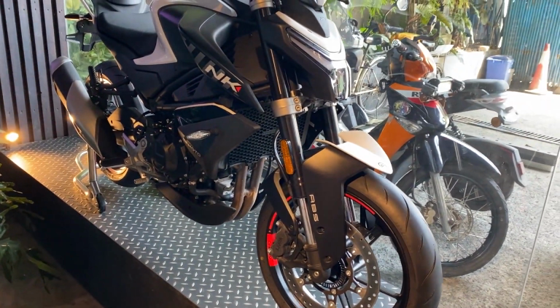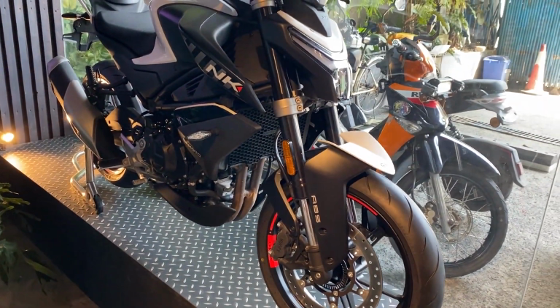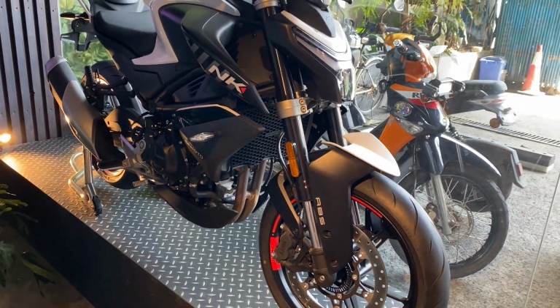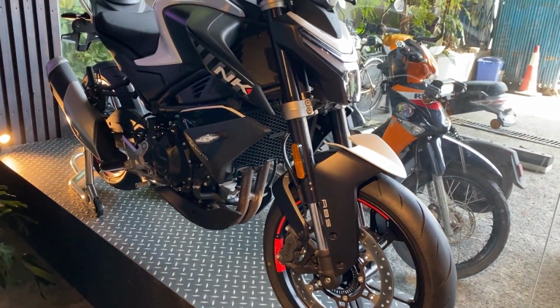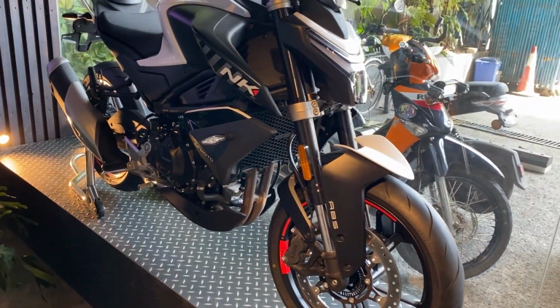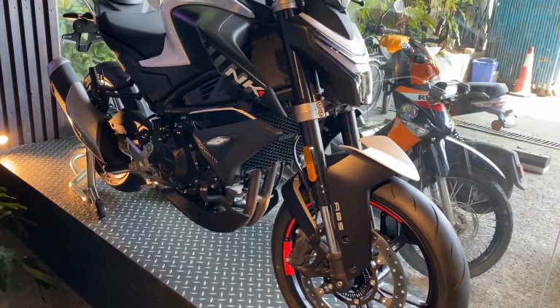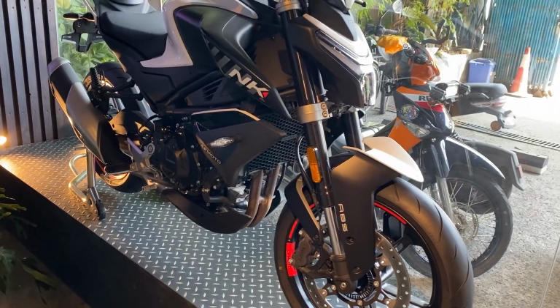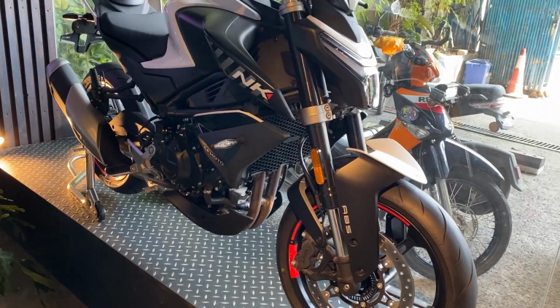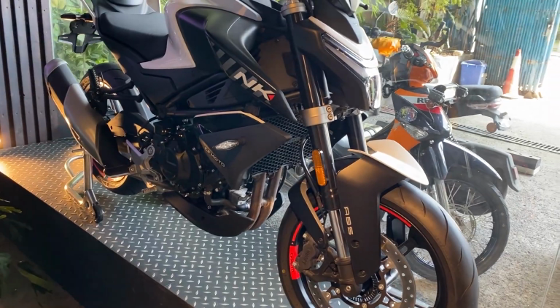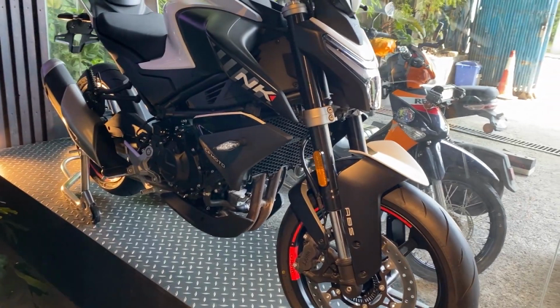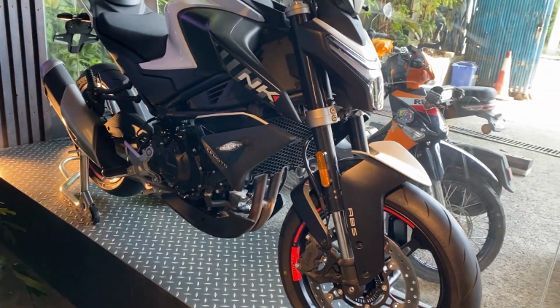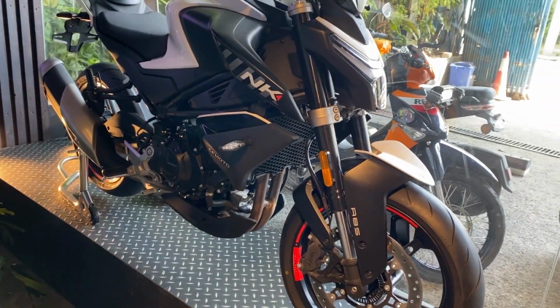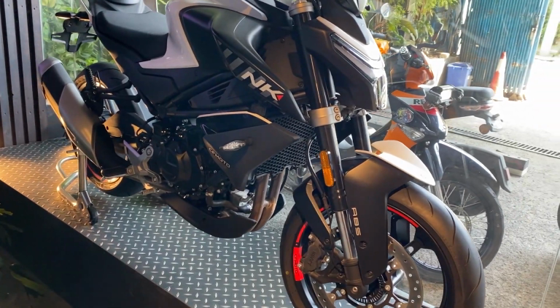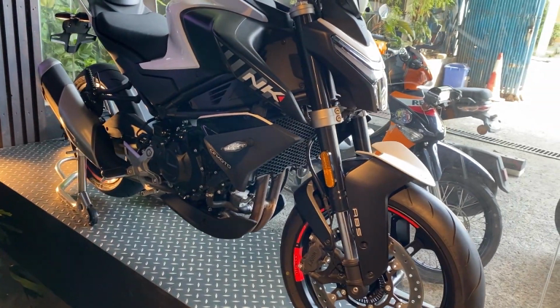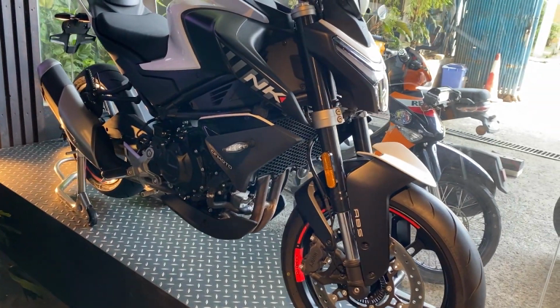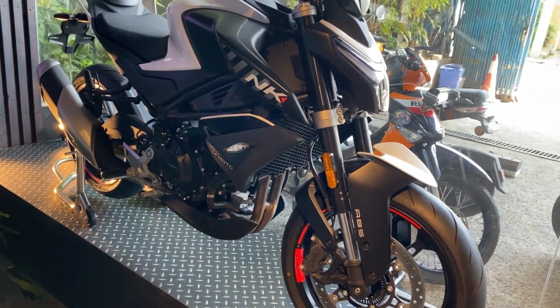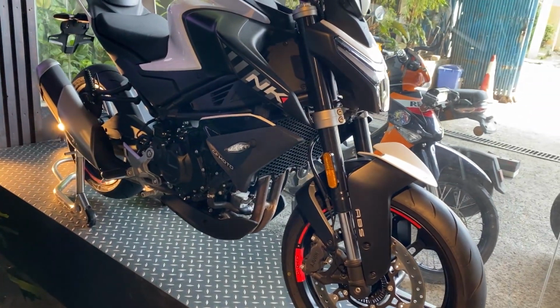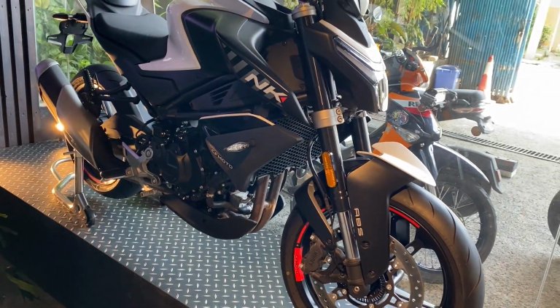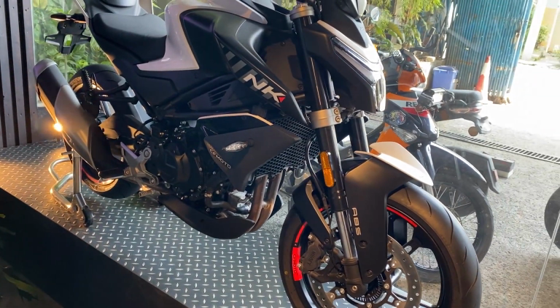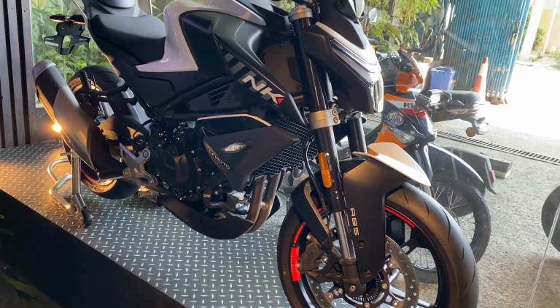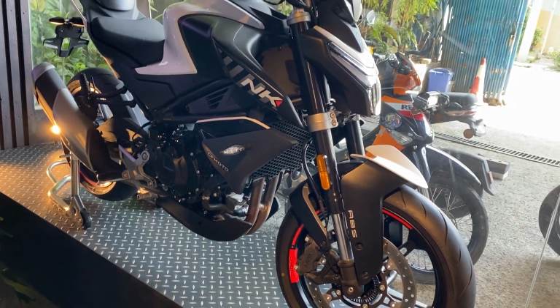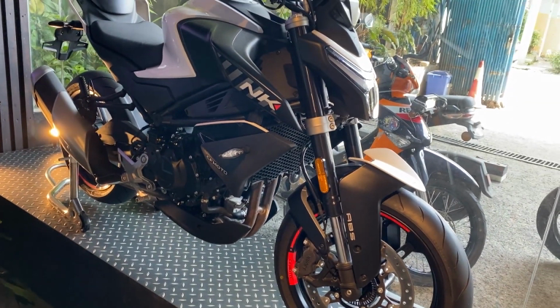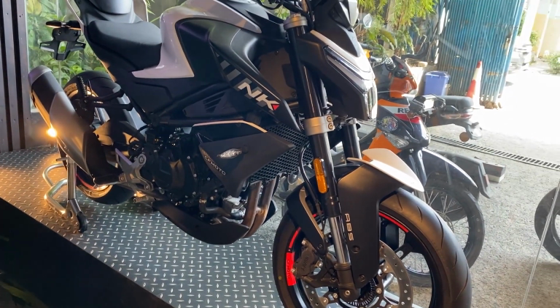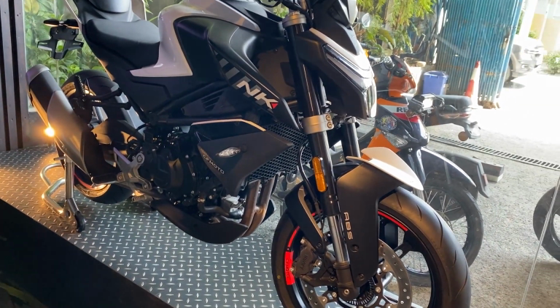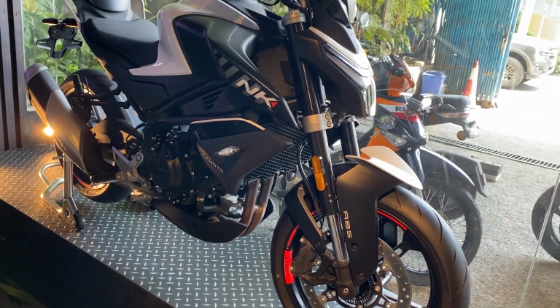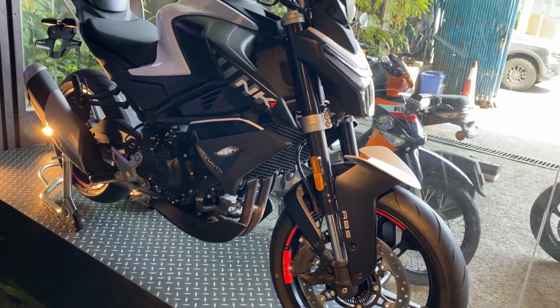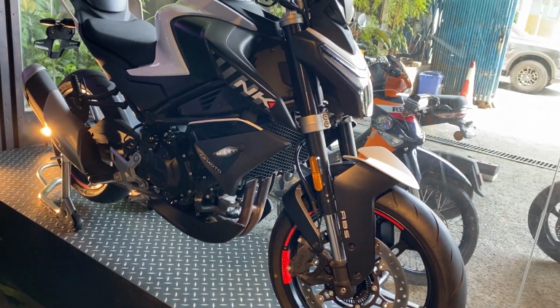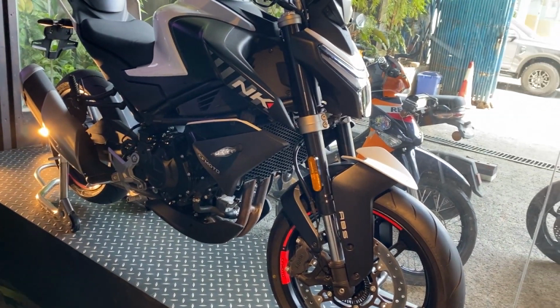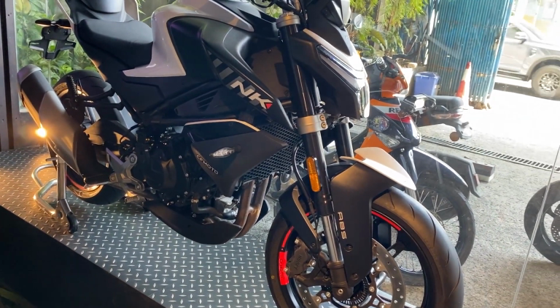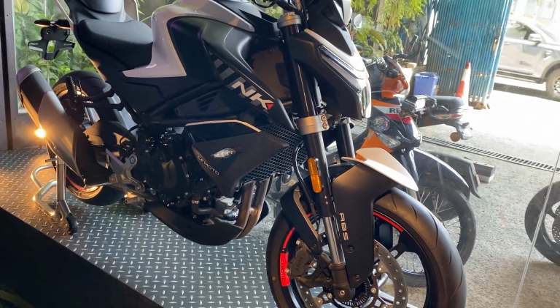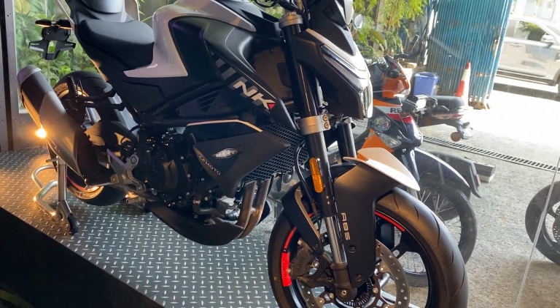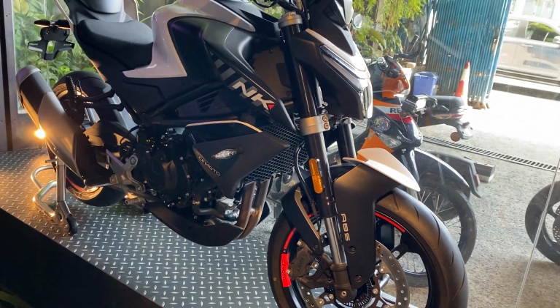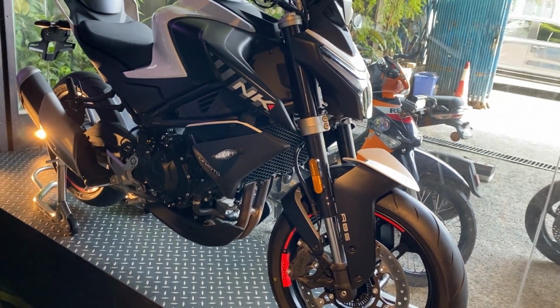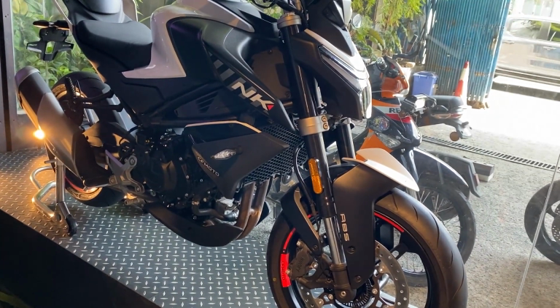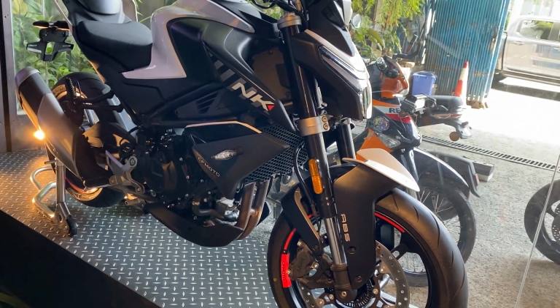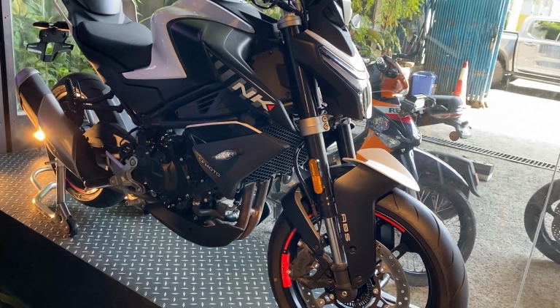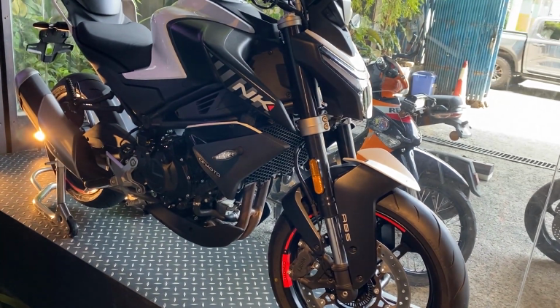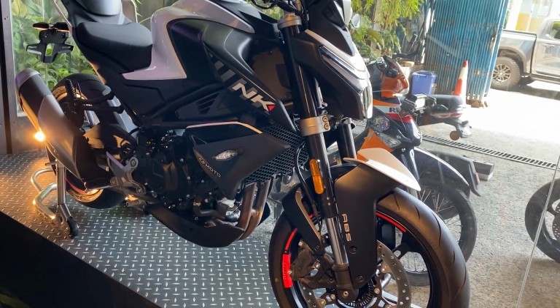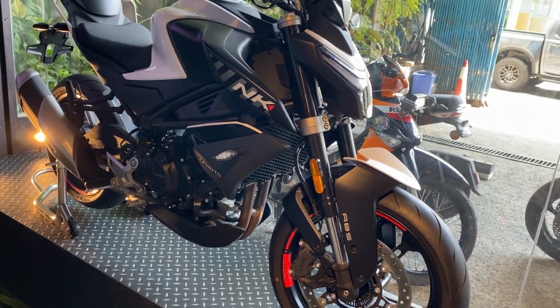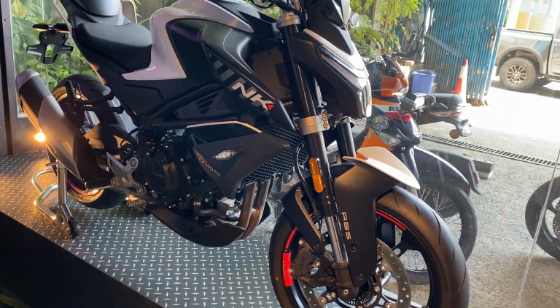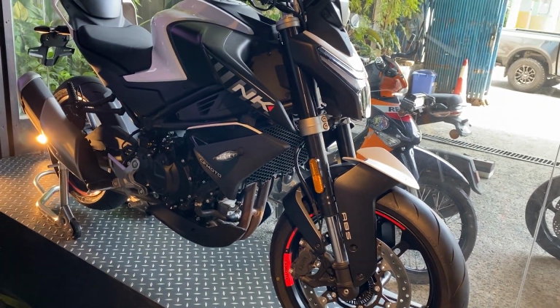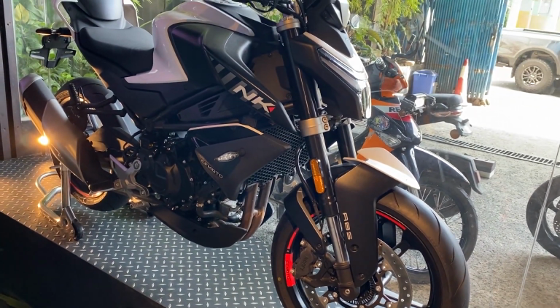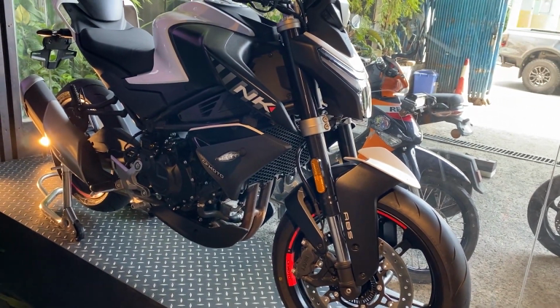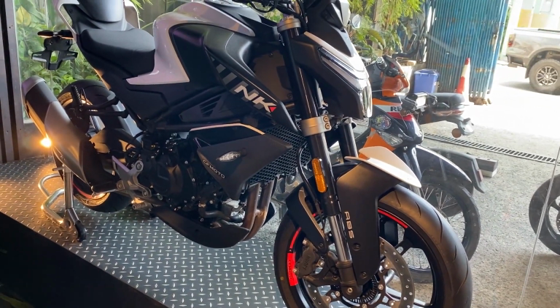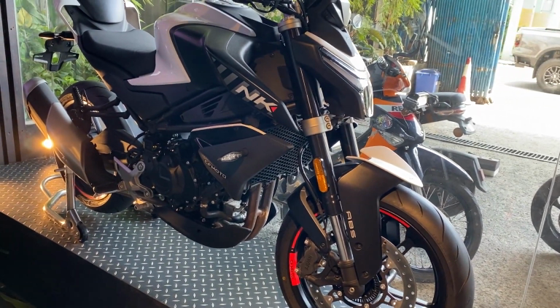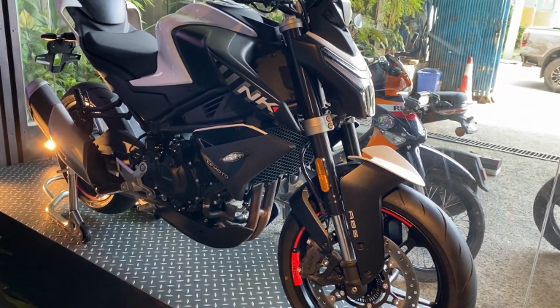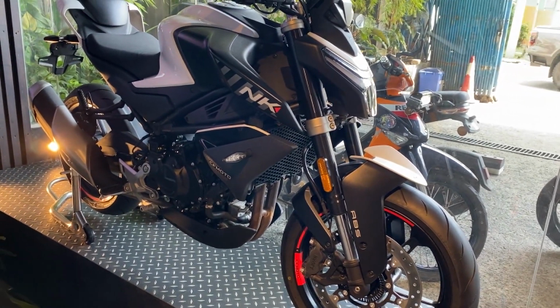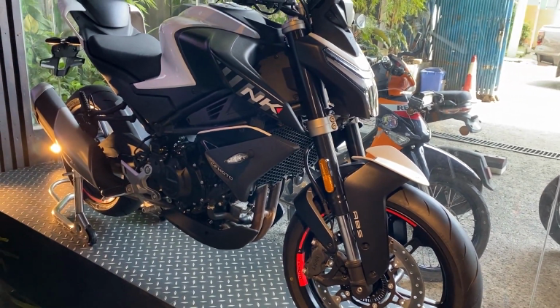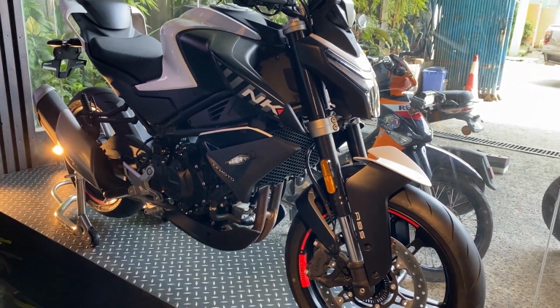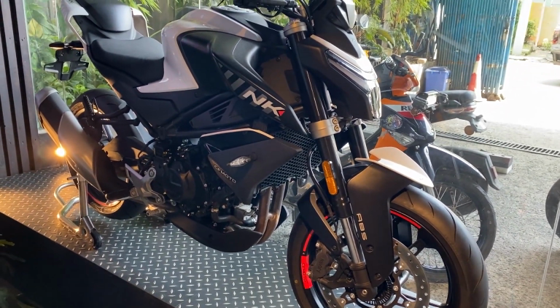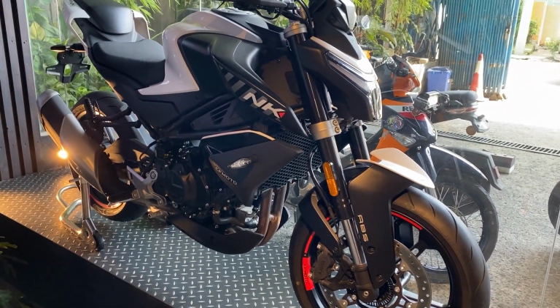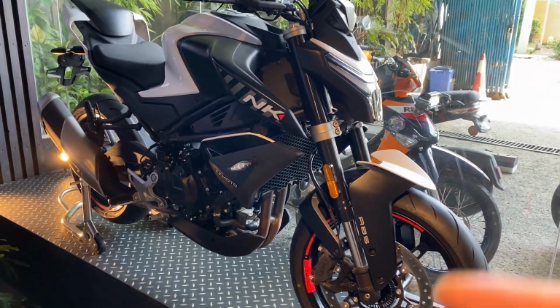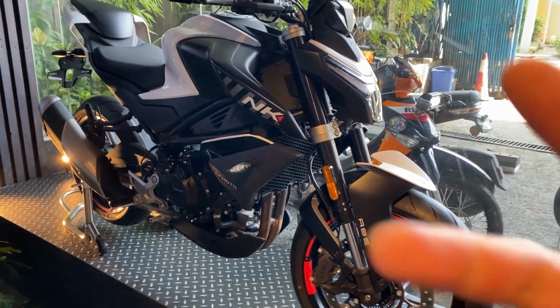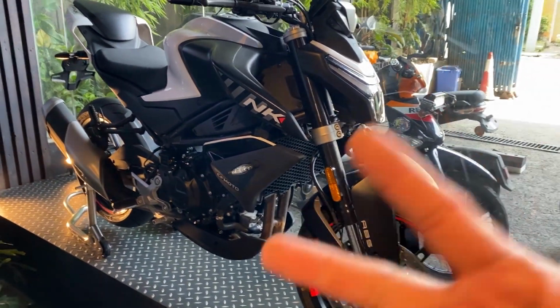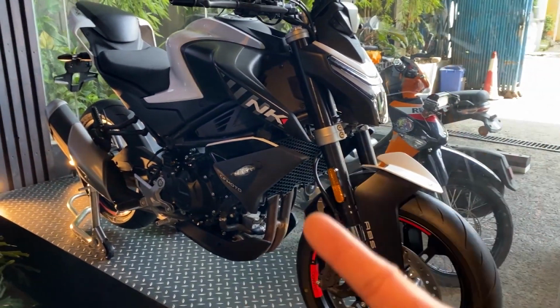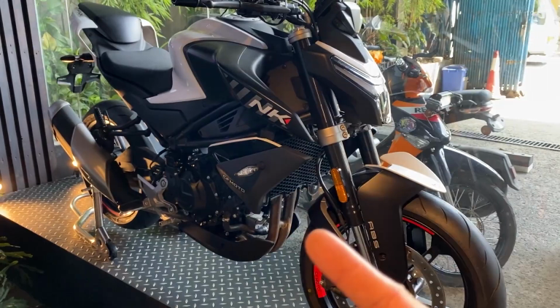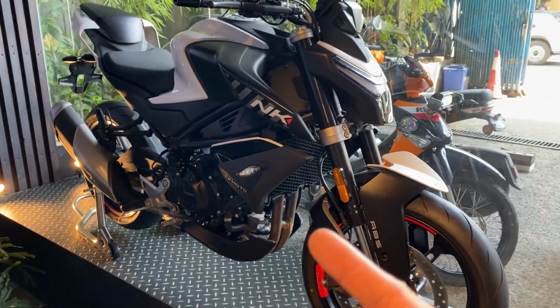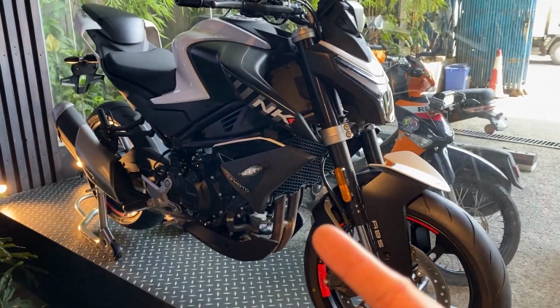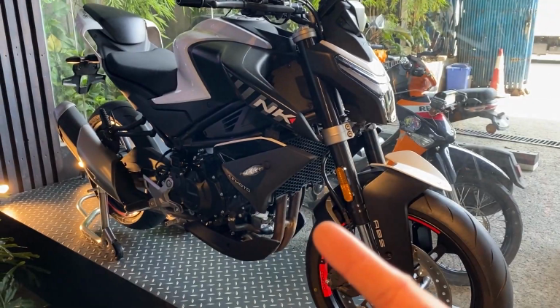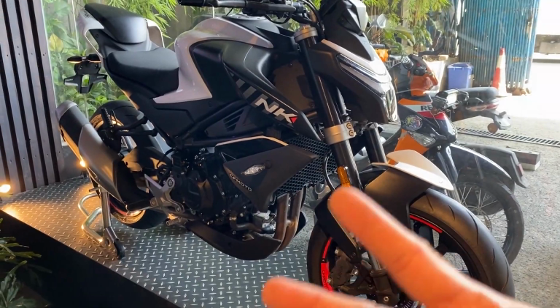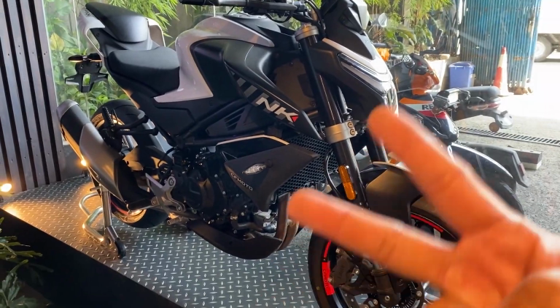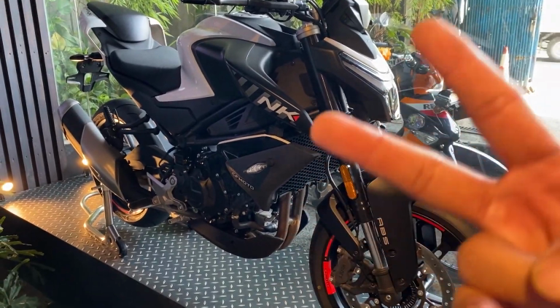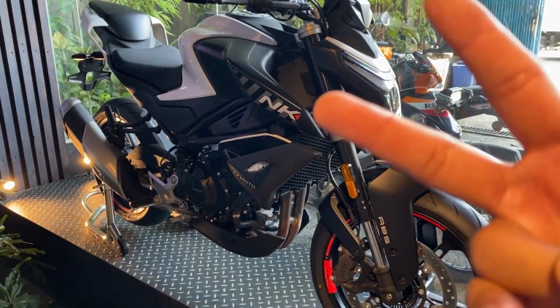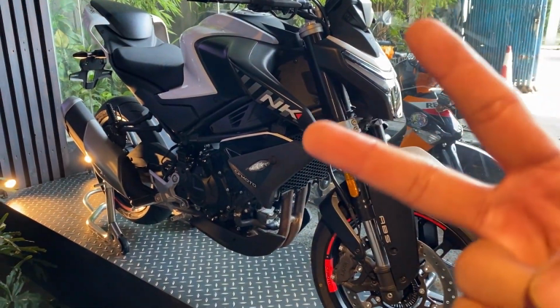Dito ko natatapos yung content natin. So ito yung 450NK. Ciao!